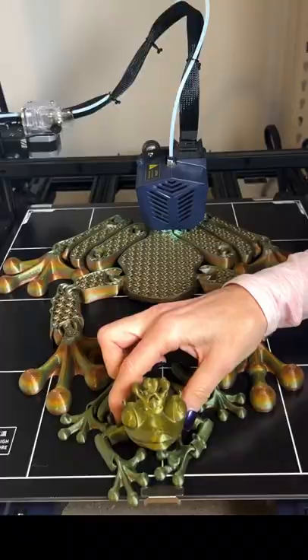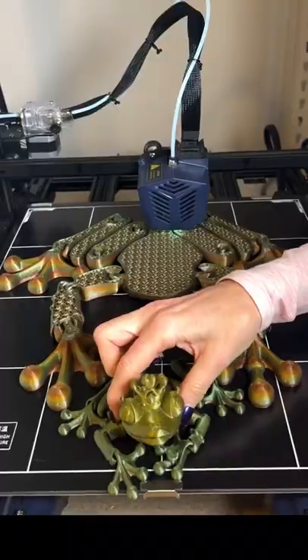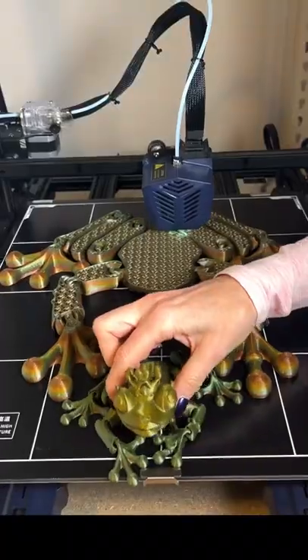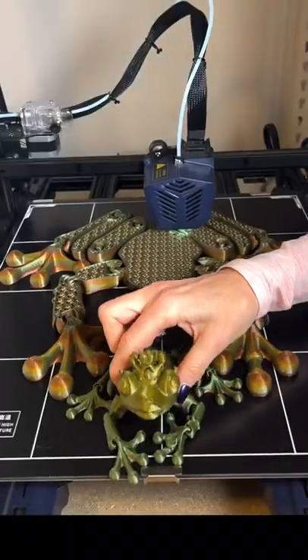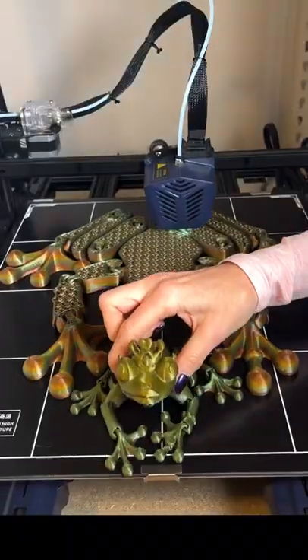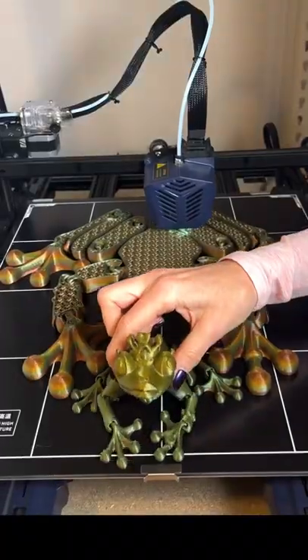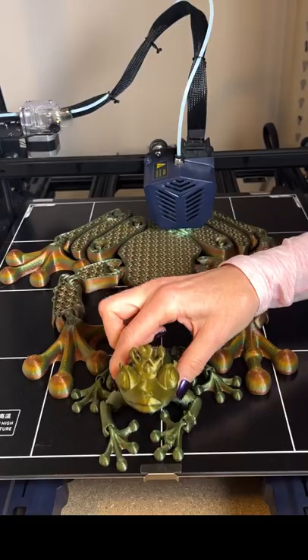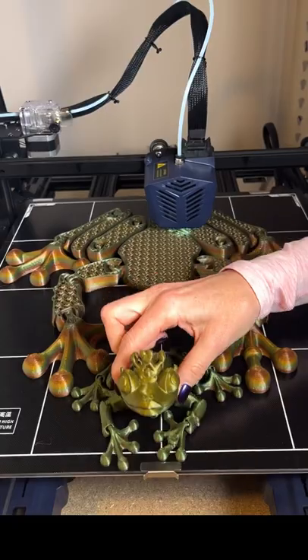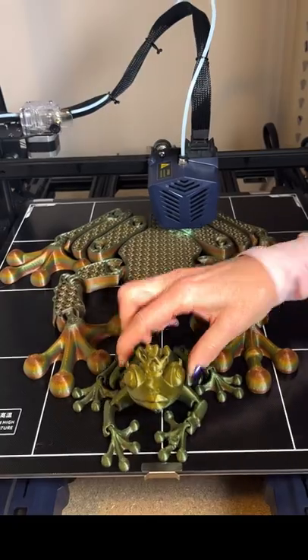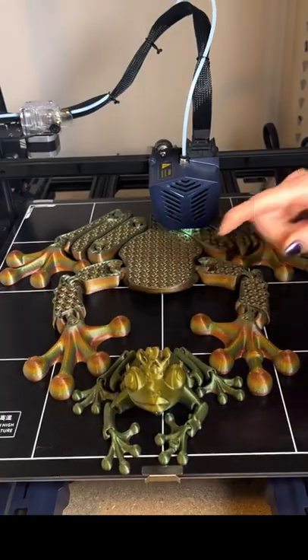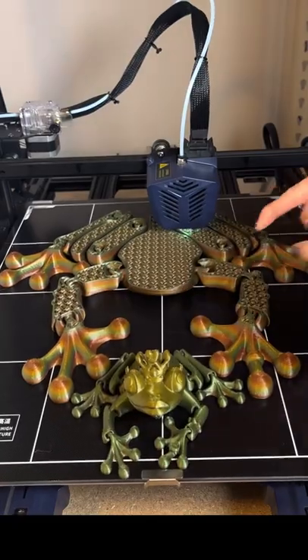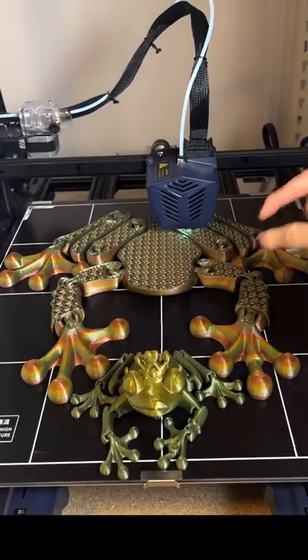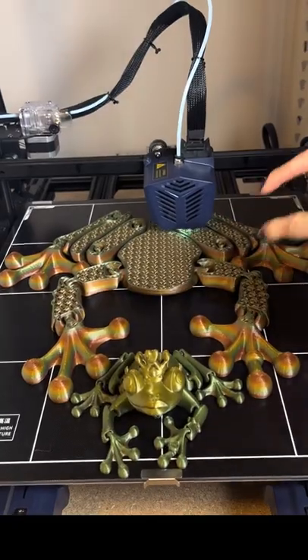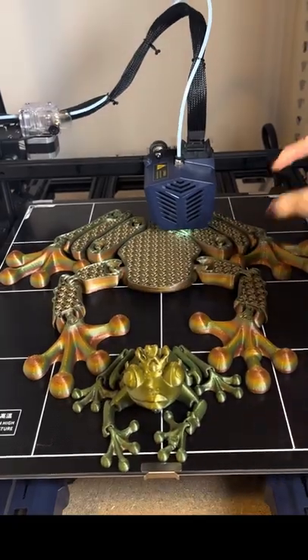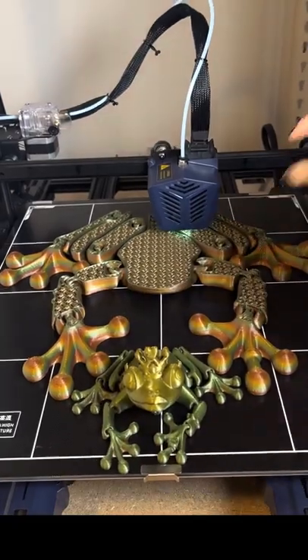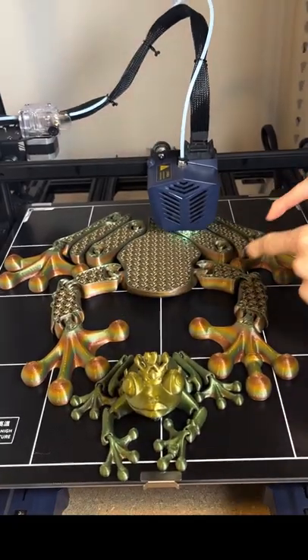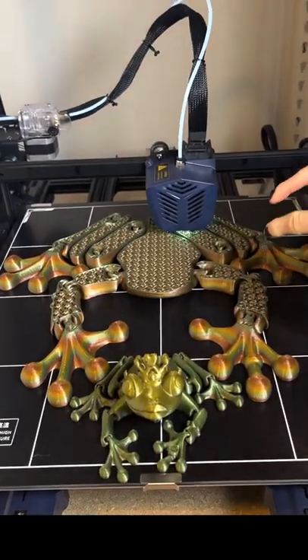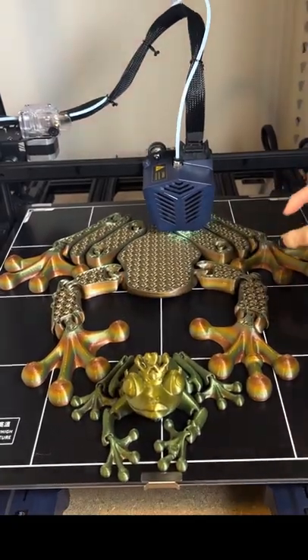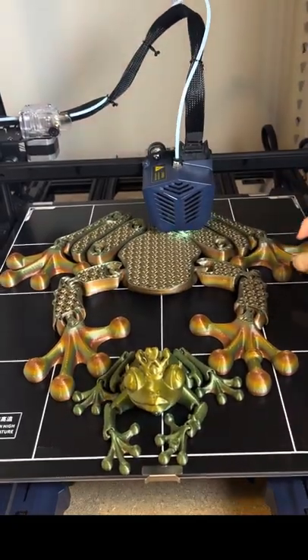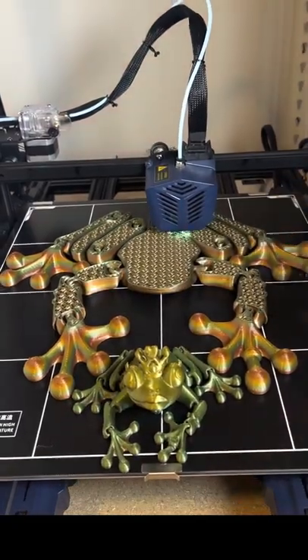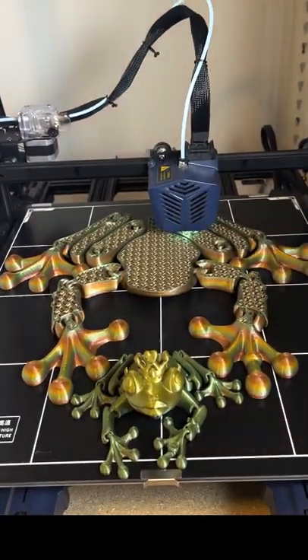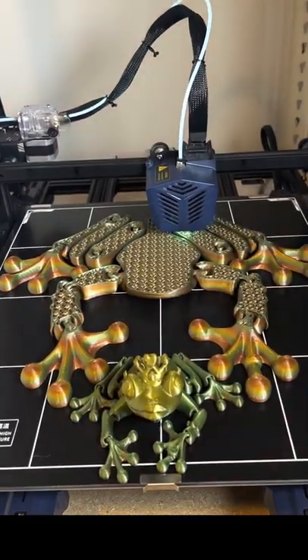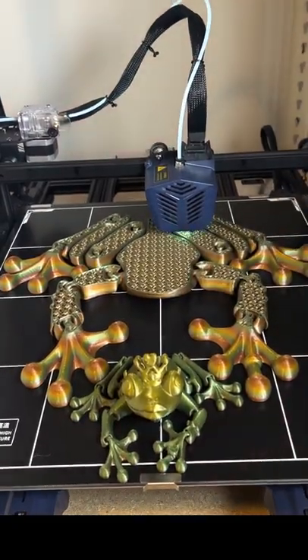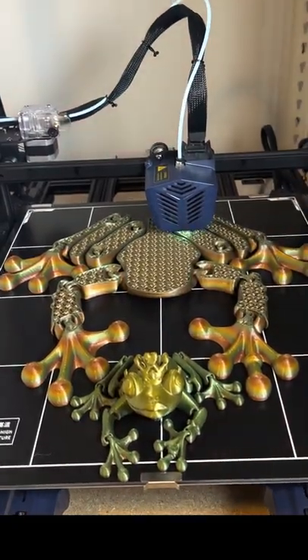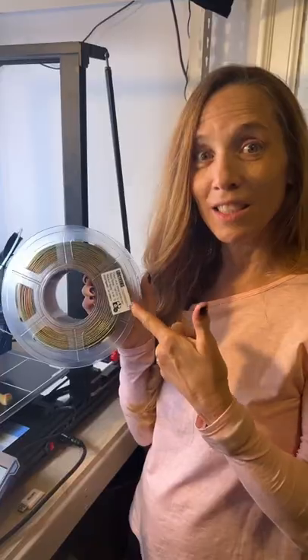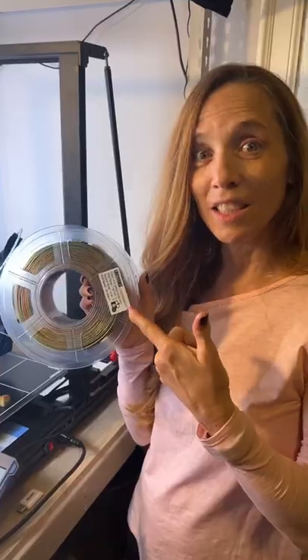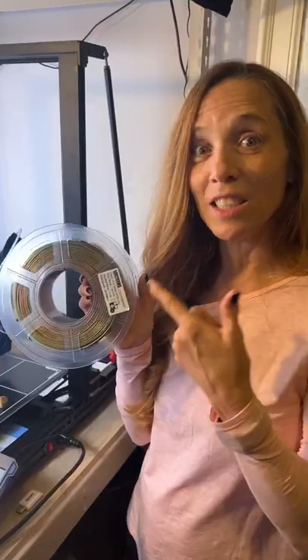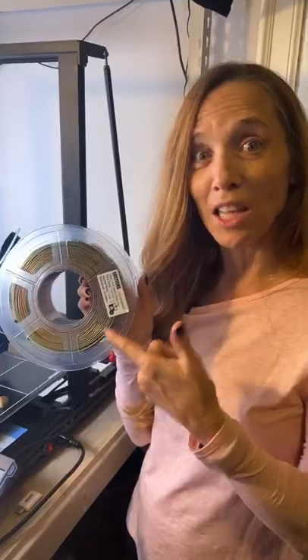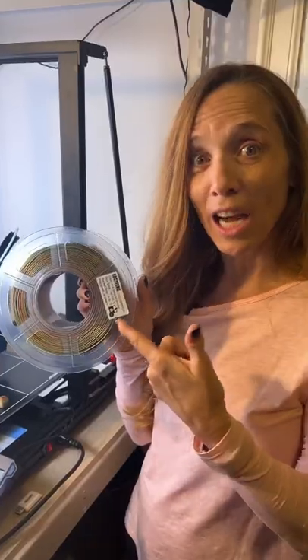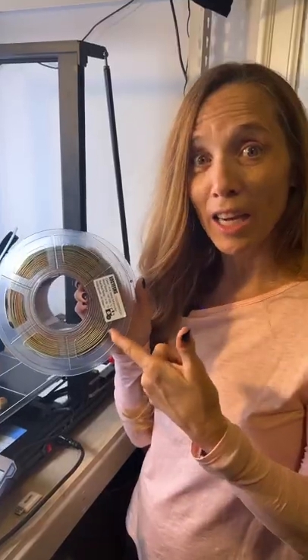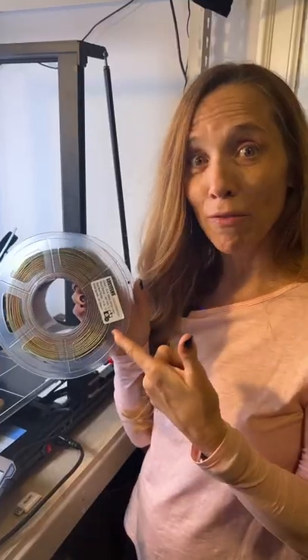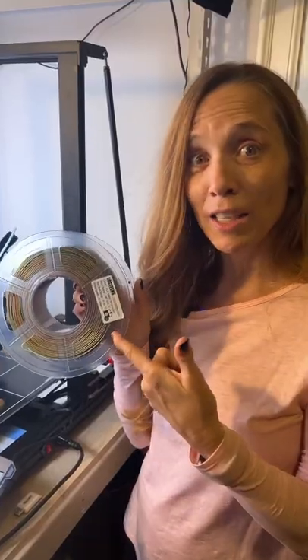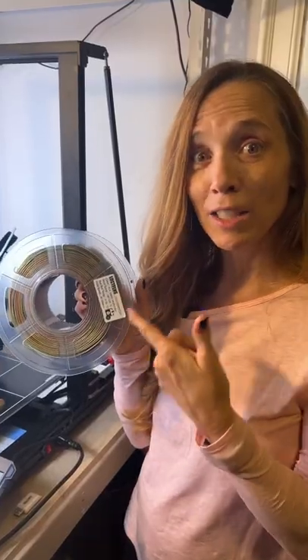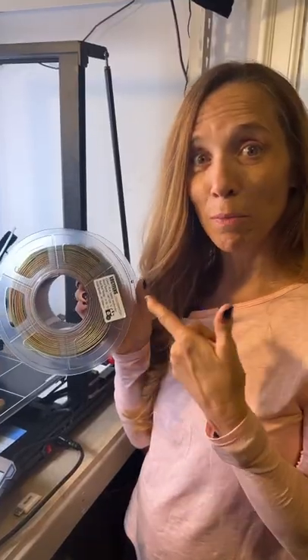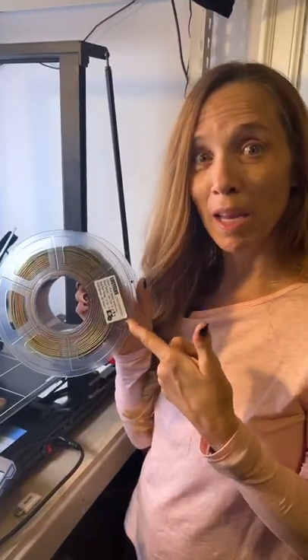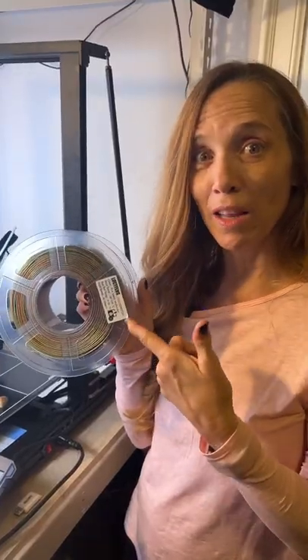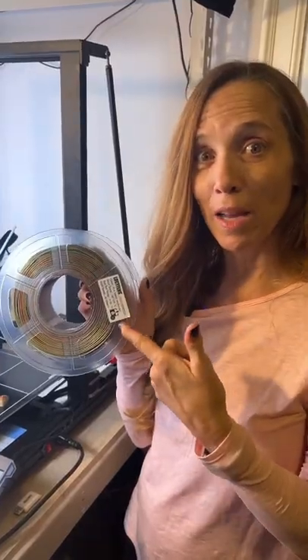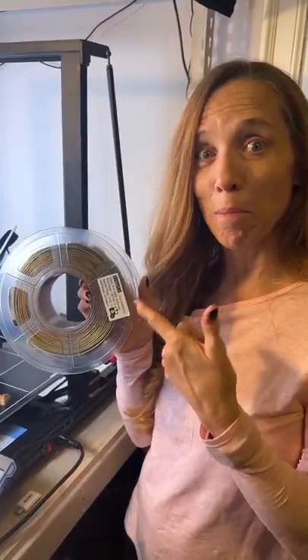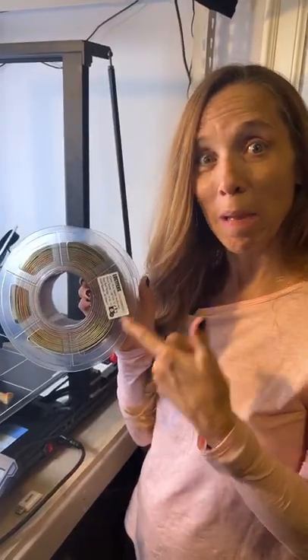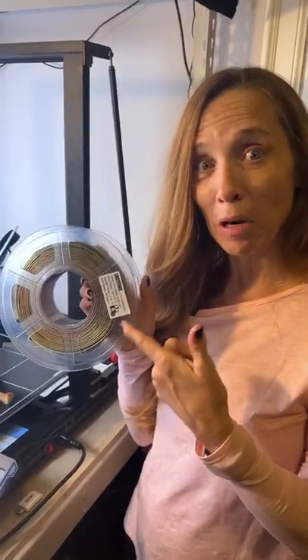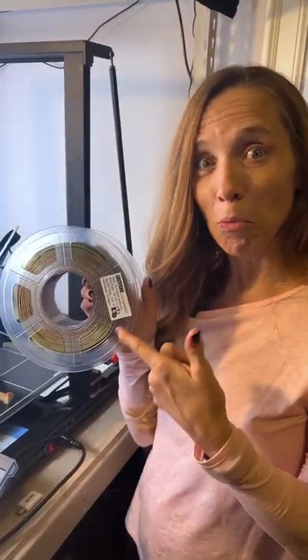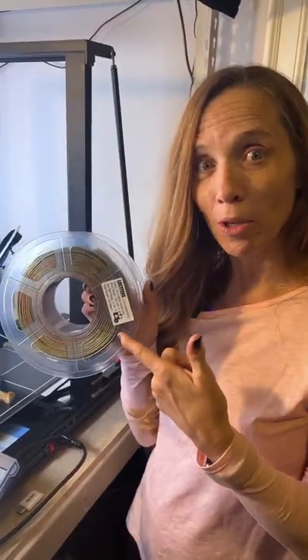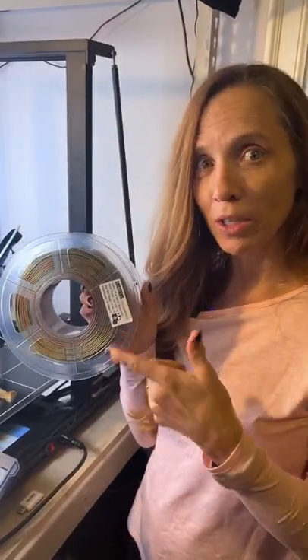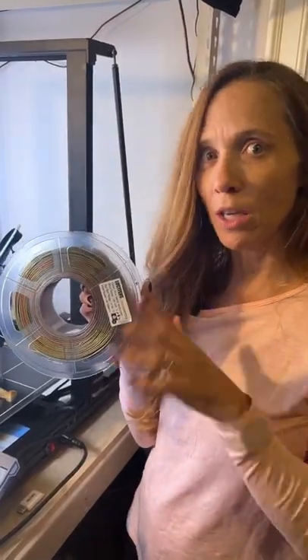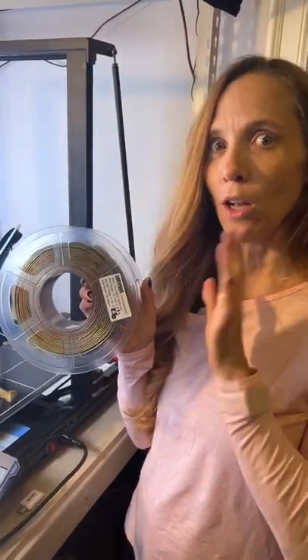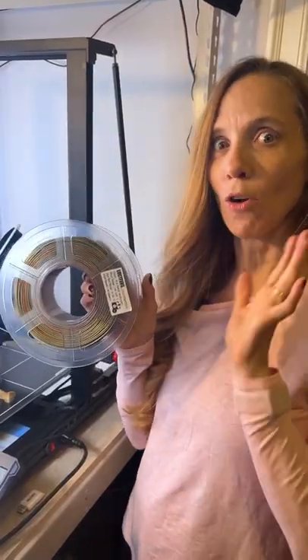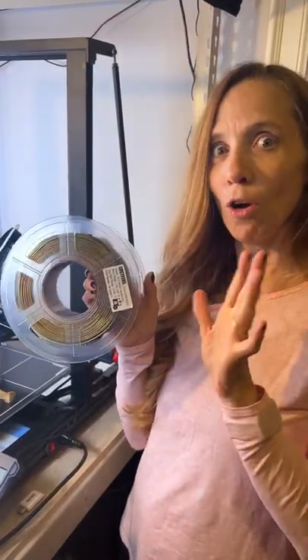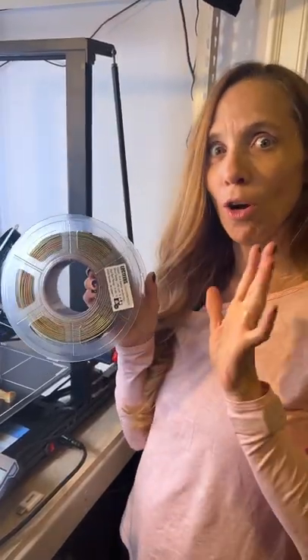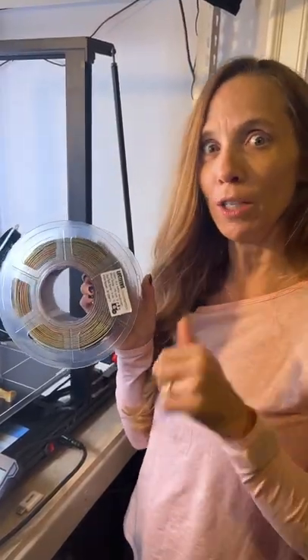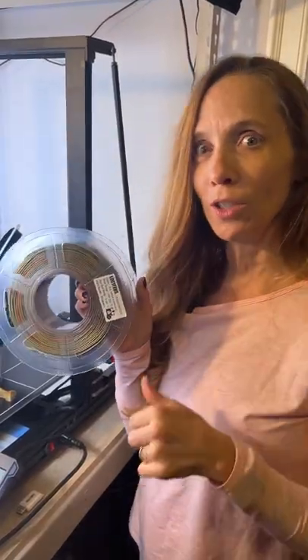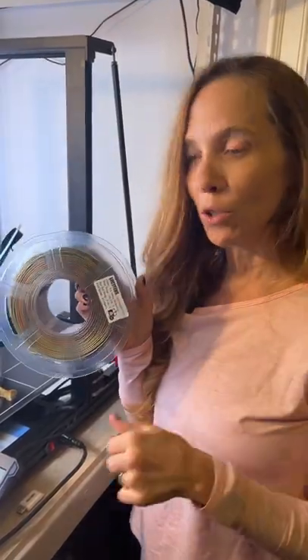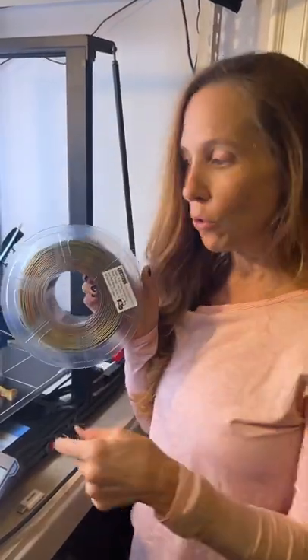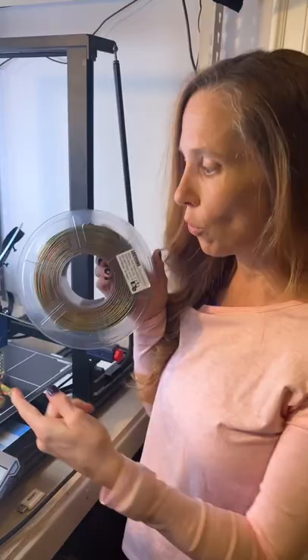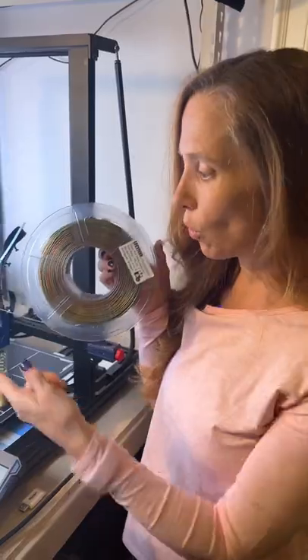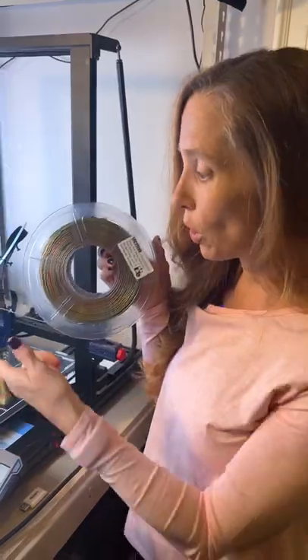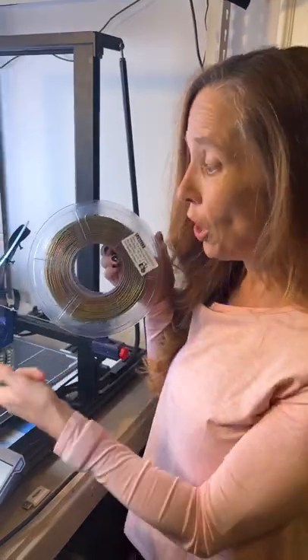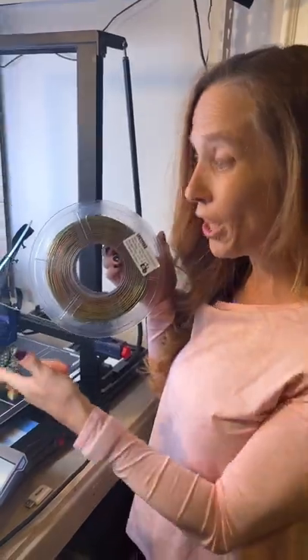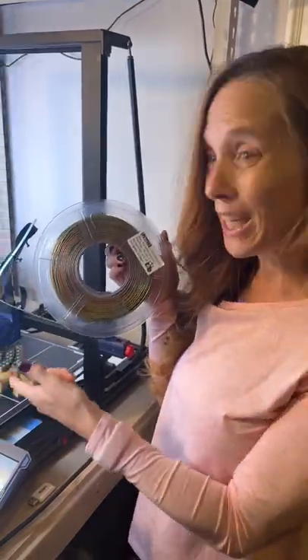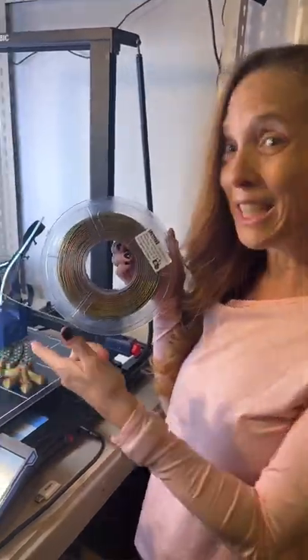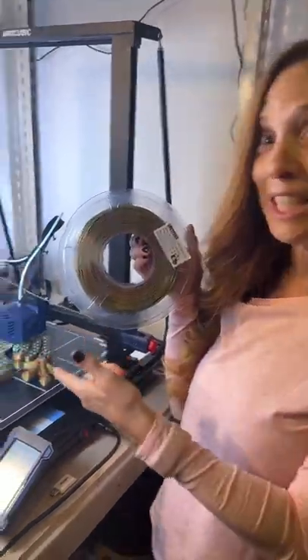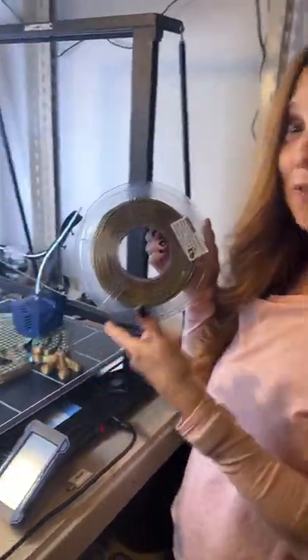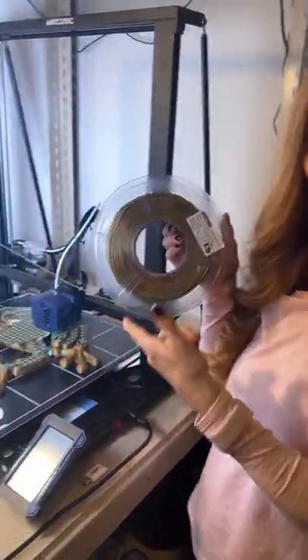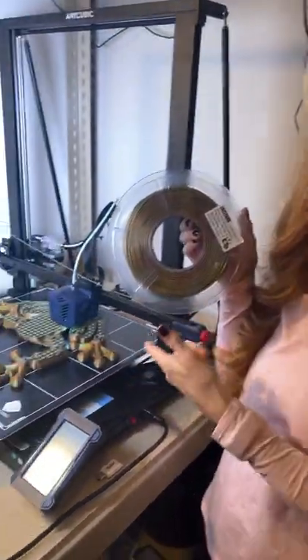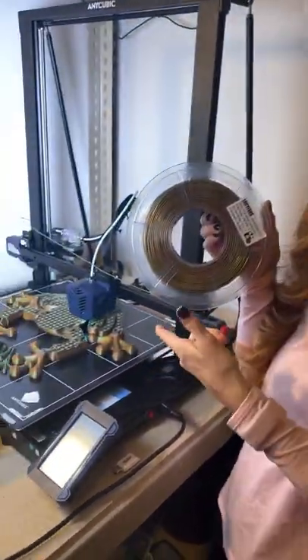I cannot believe how big this frog is. This is the Lockyfins PLA metal multicolor. Oh, it's so cool. Look at this frog.